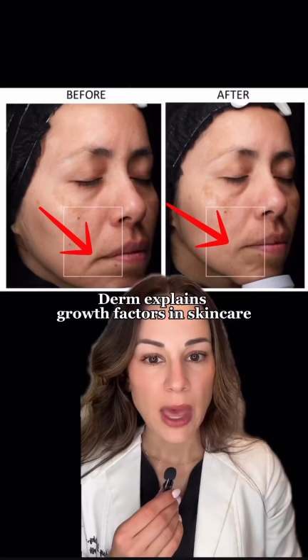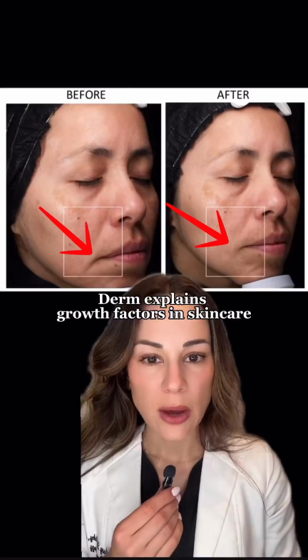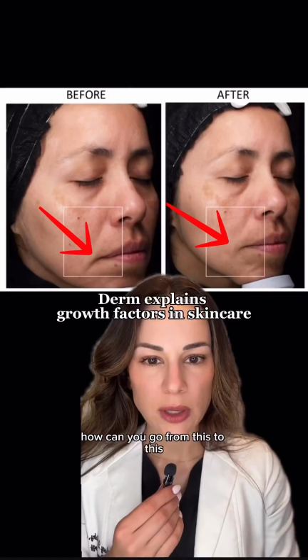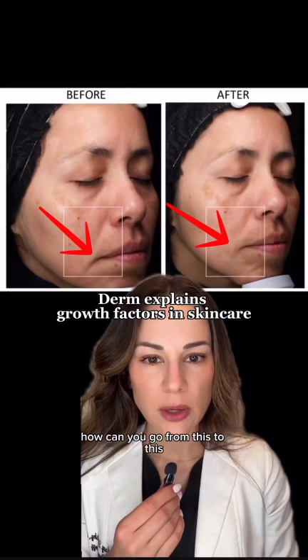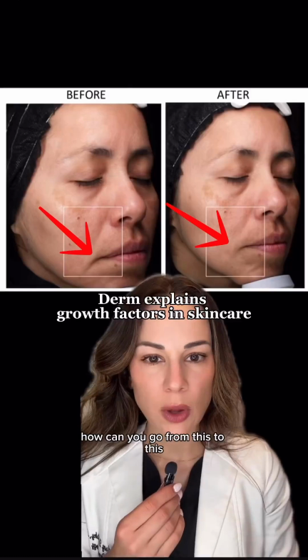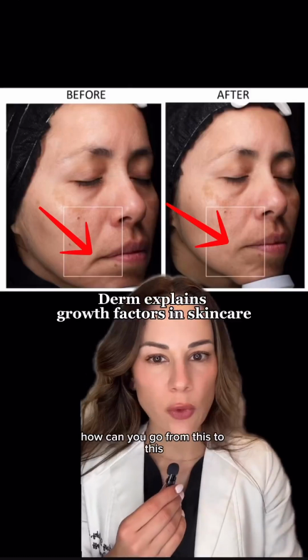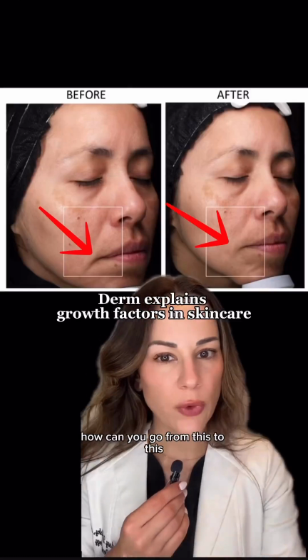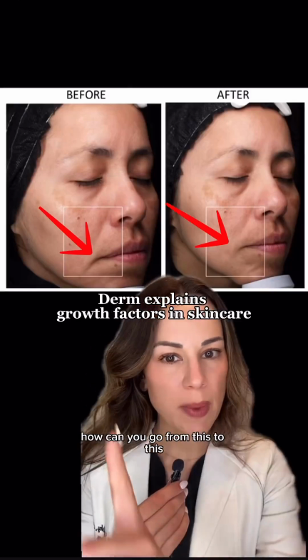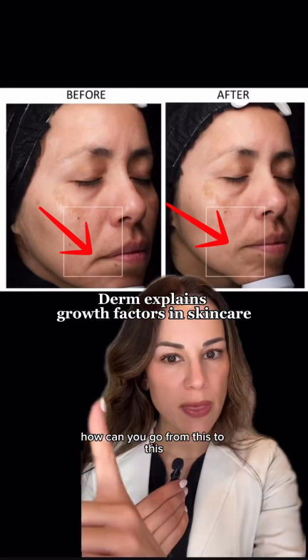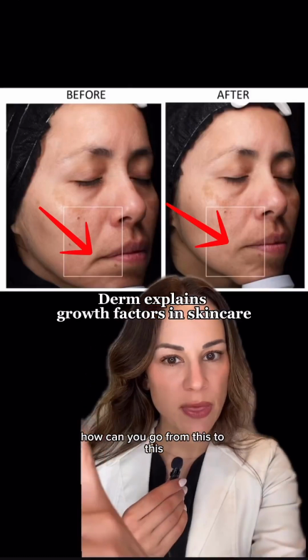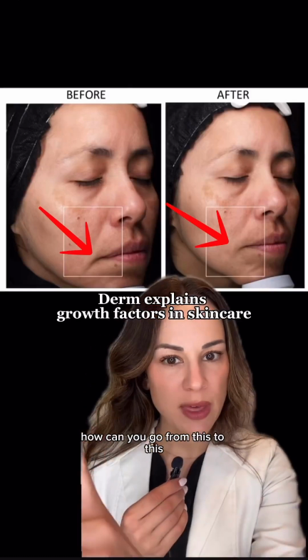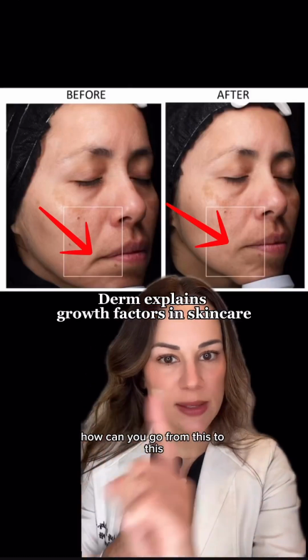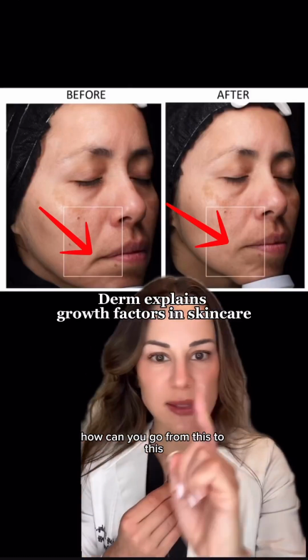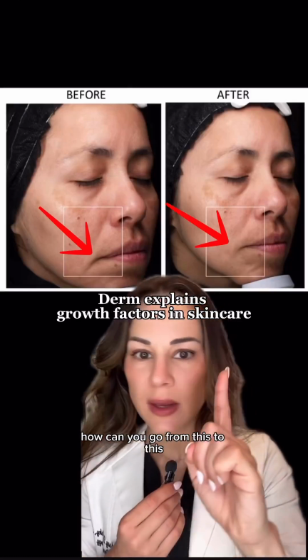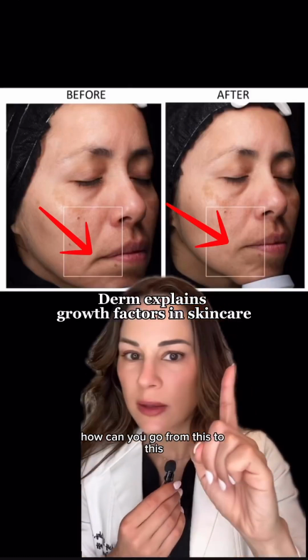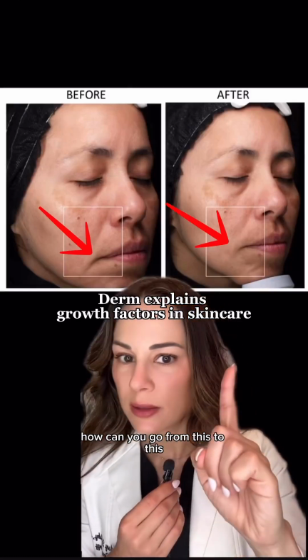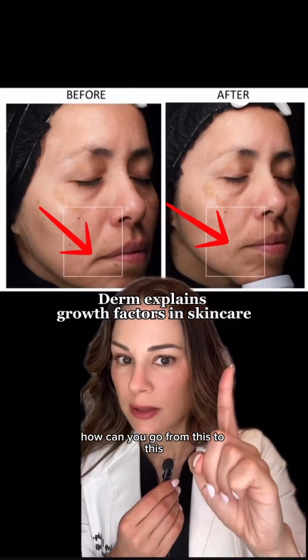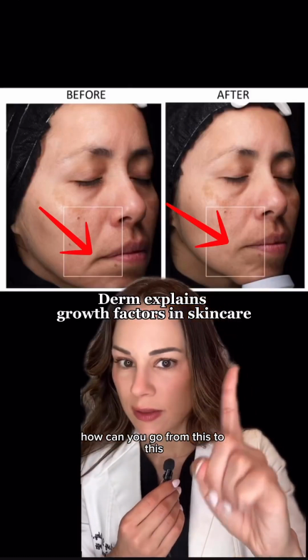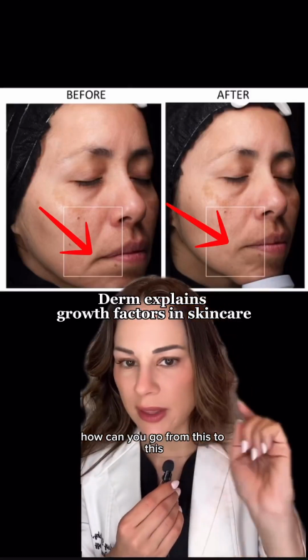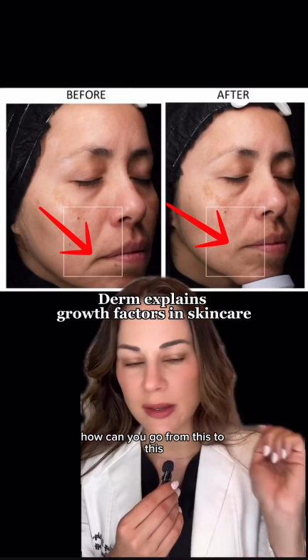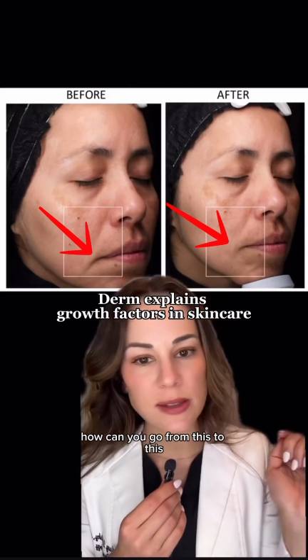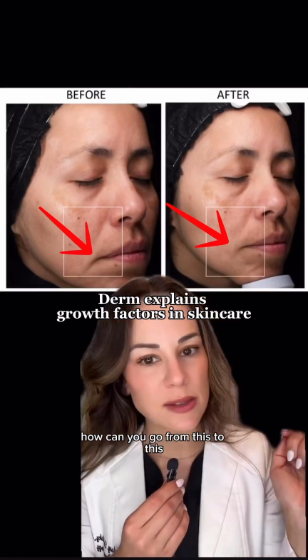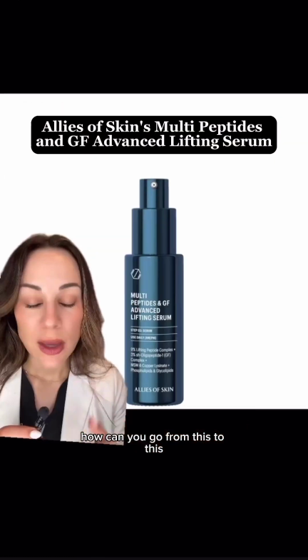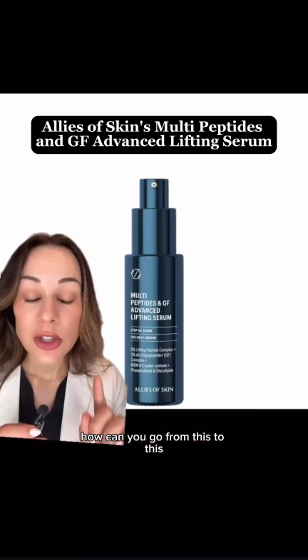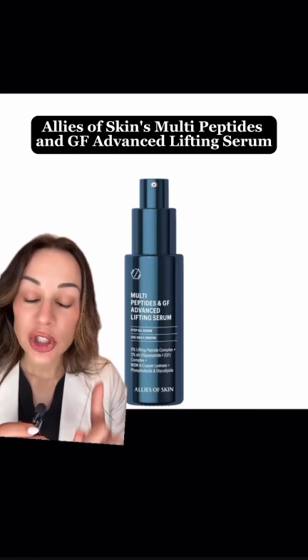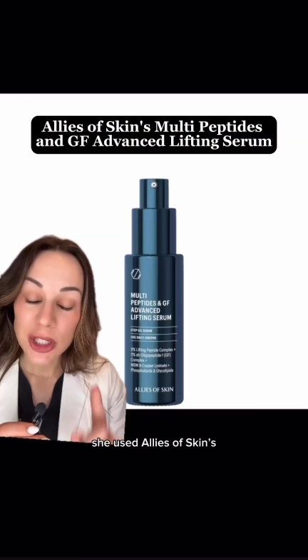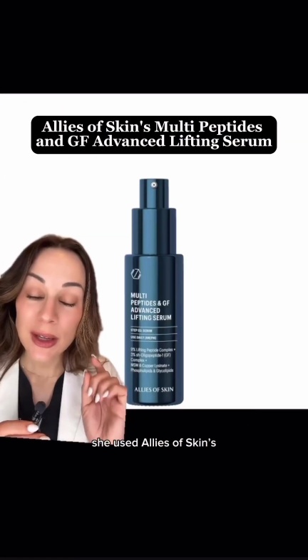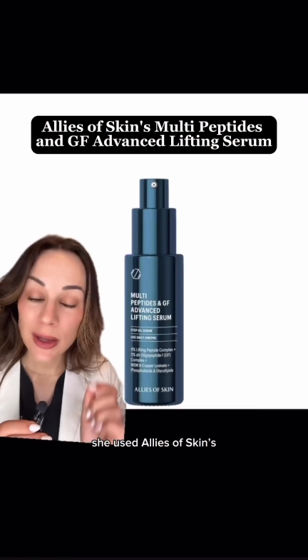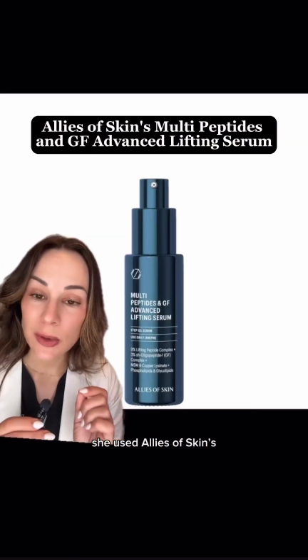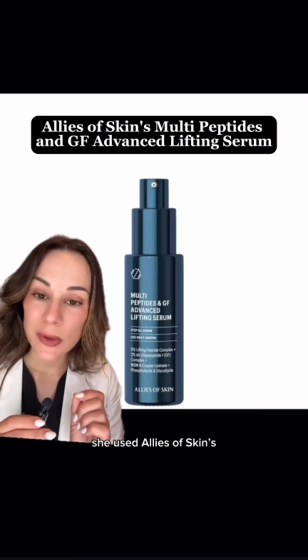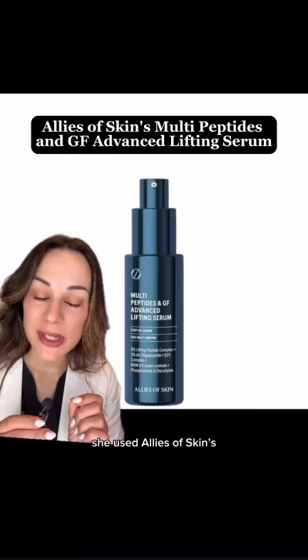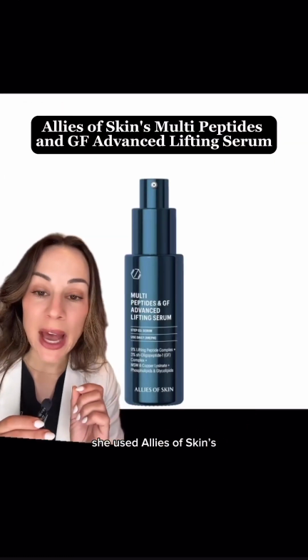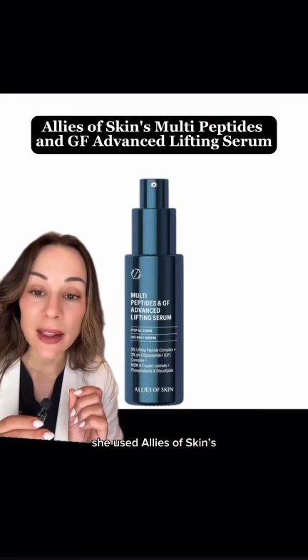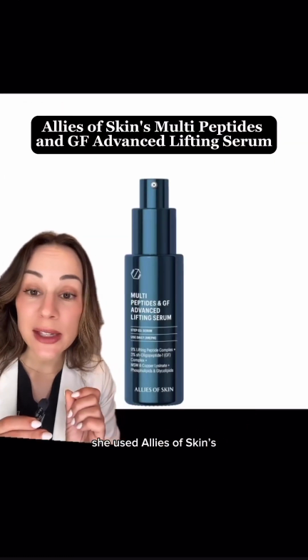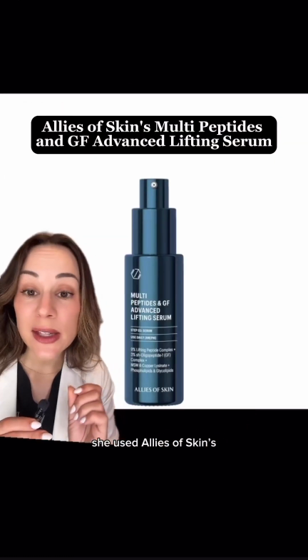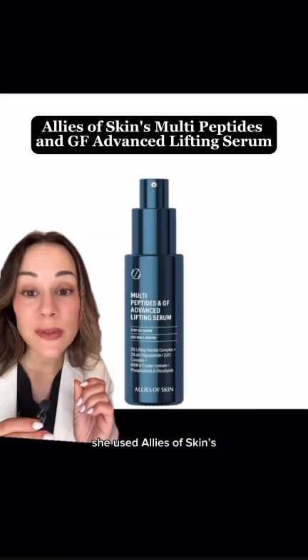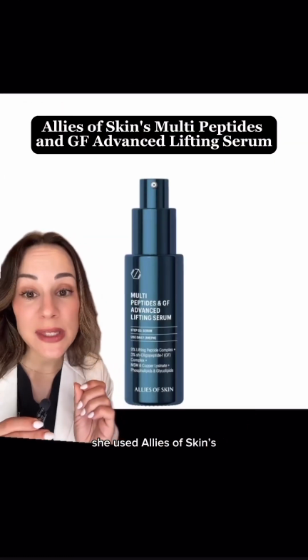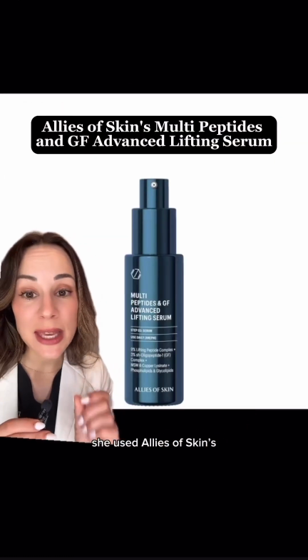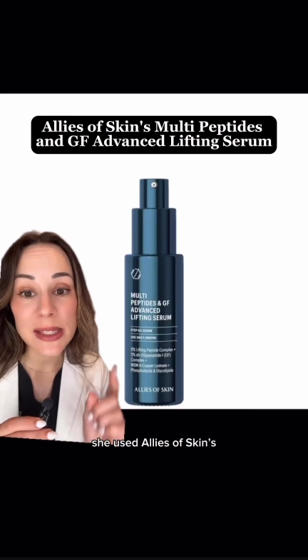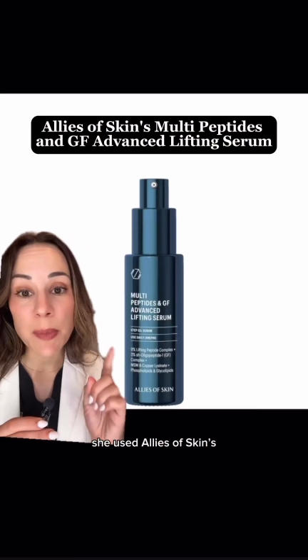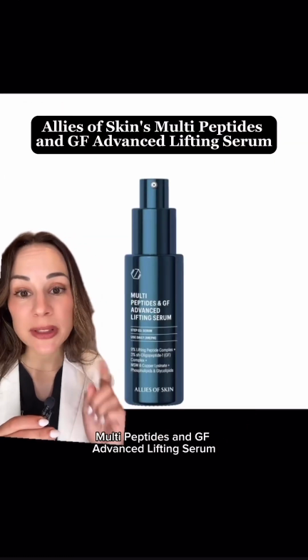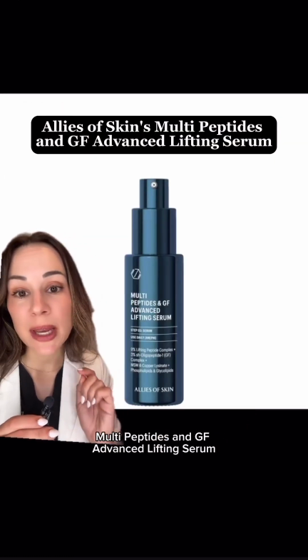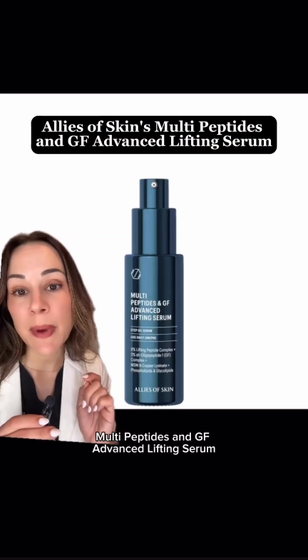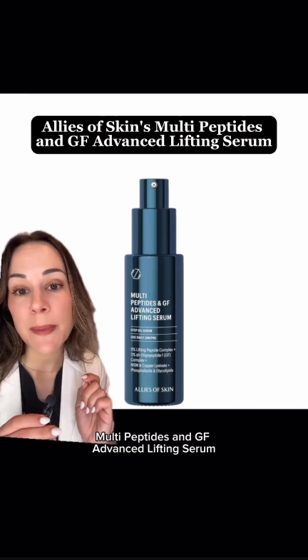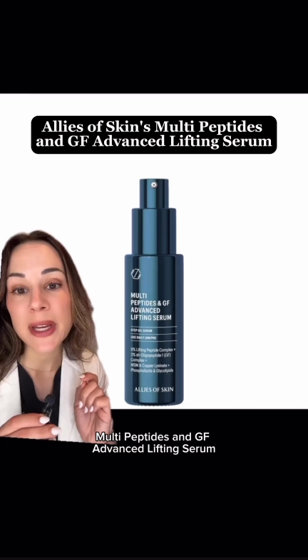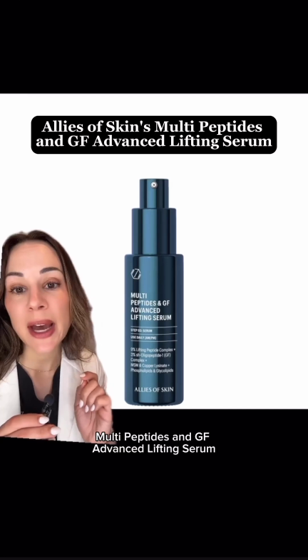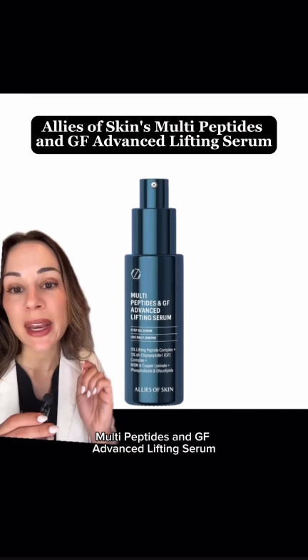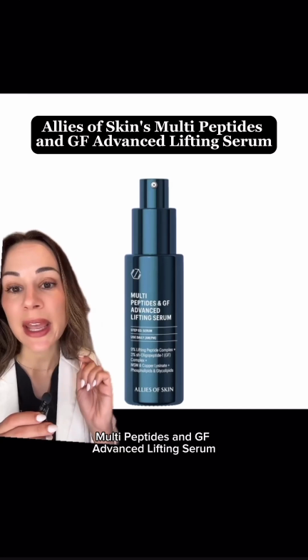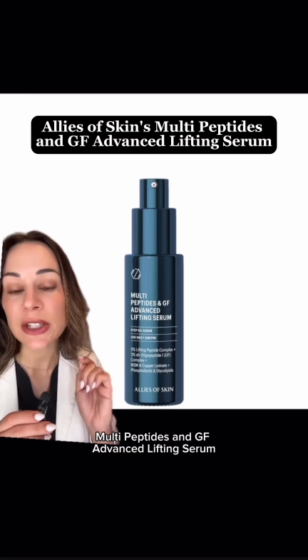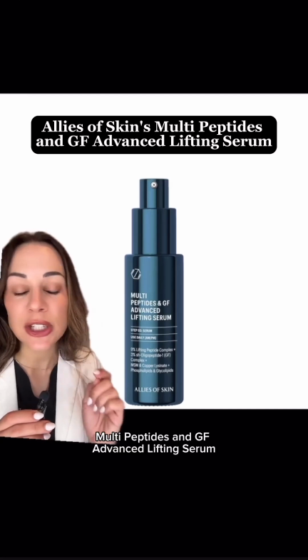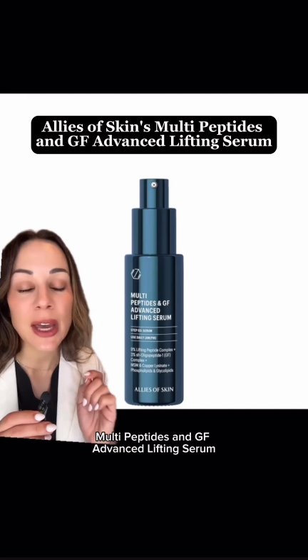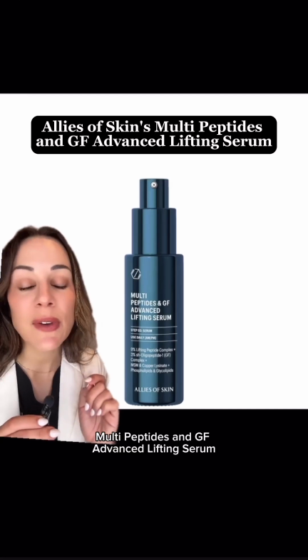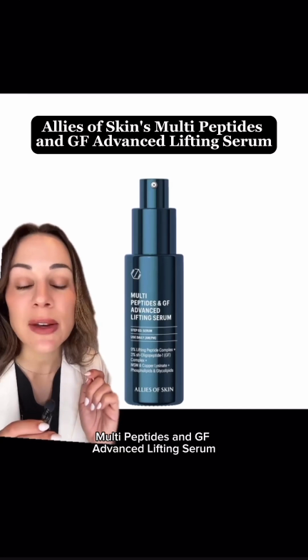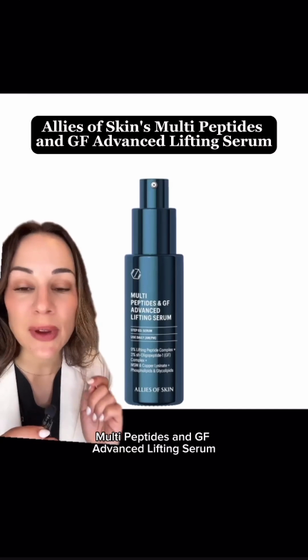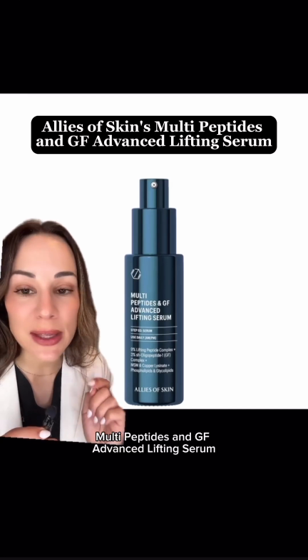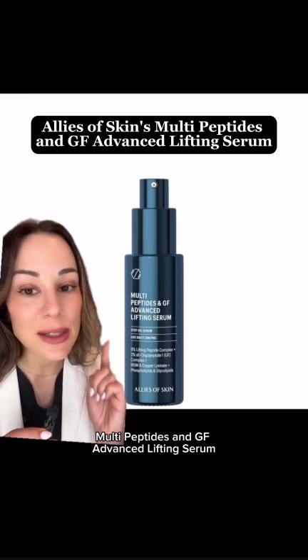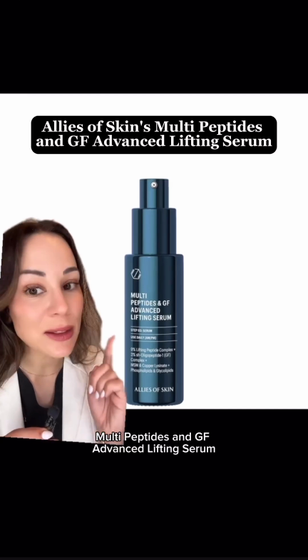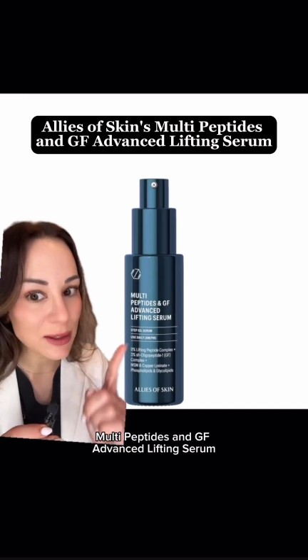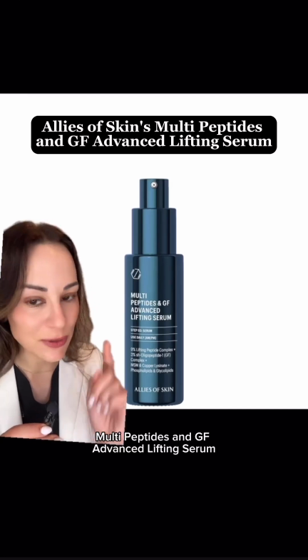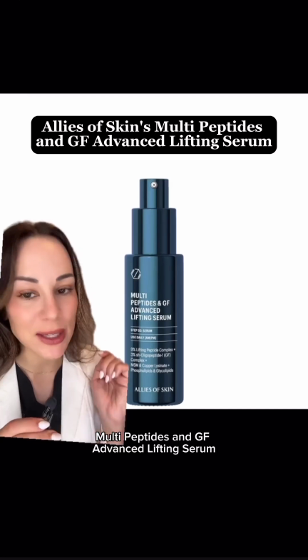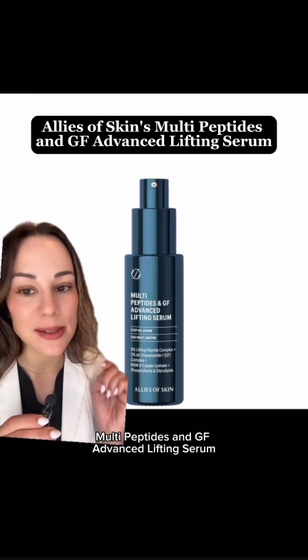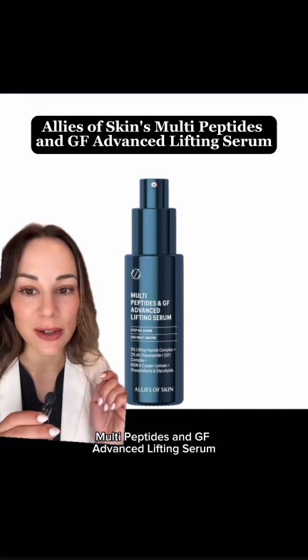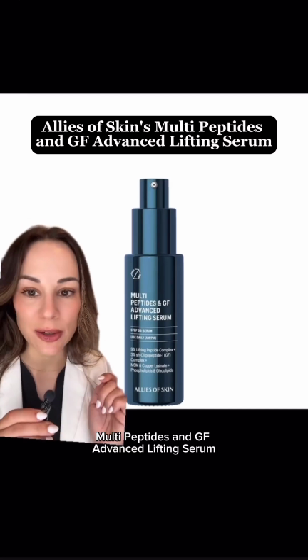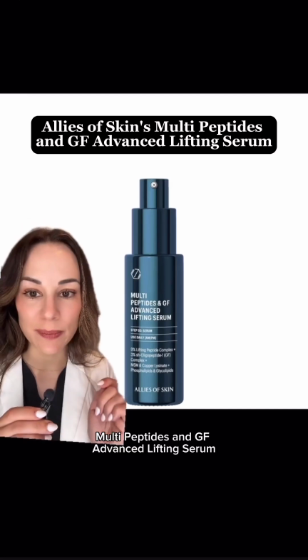How can you go from this to this? She used Allies of Skin Multi-Peptide and GF Advanced Lifting Serum.